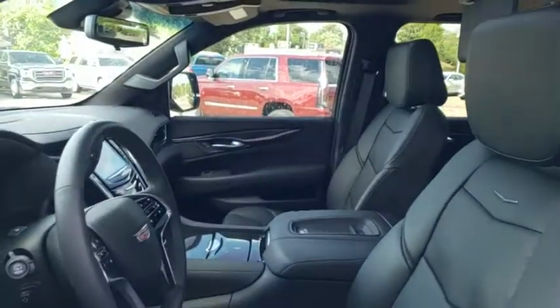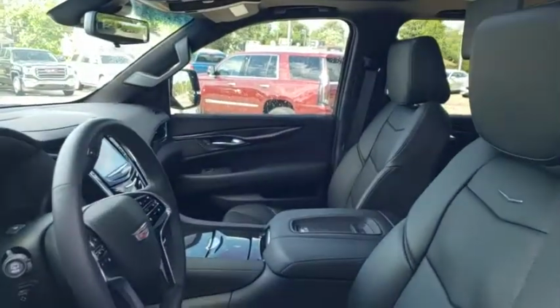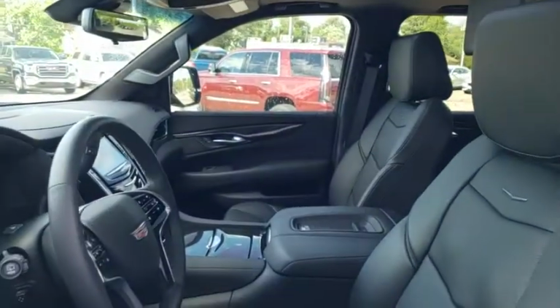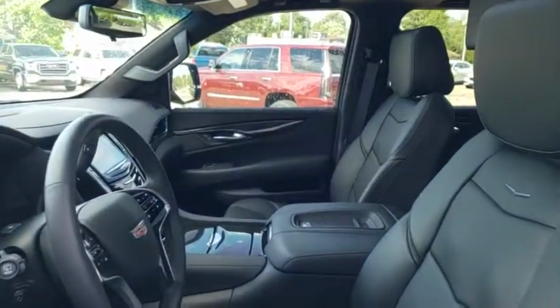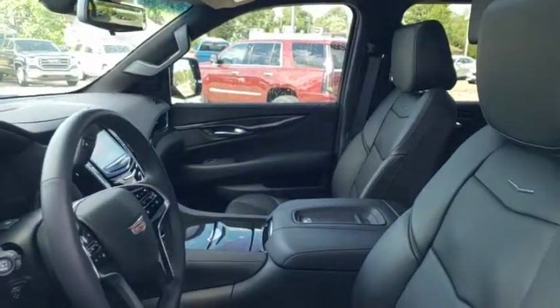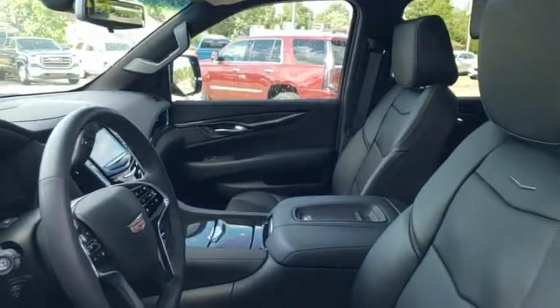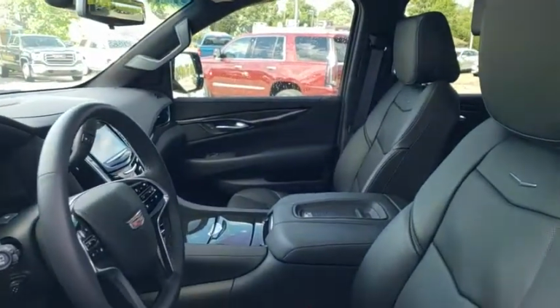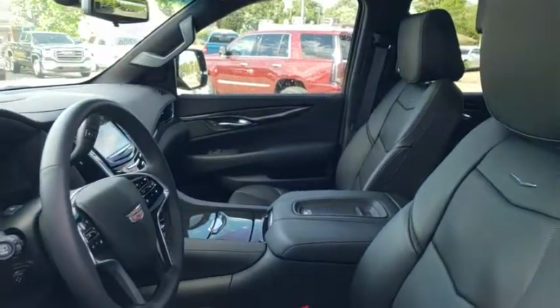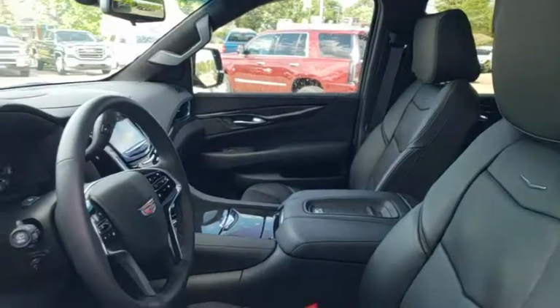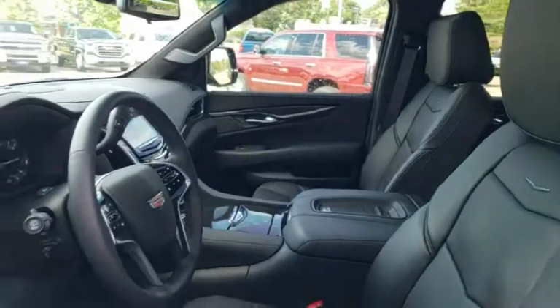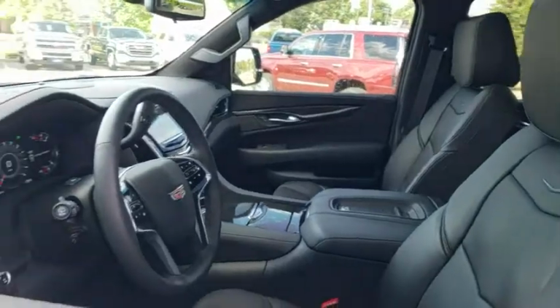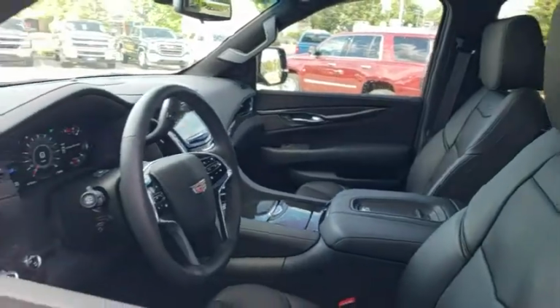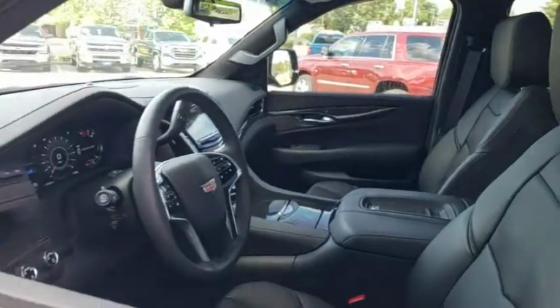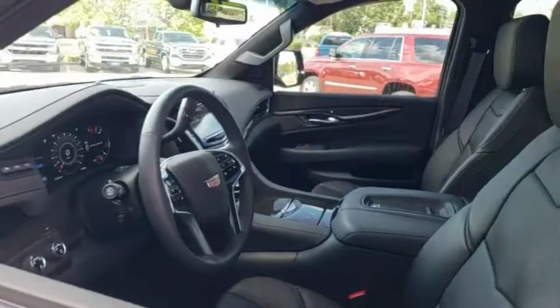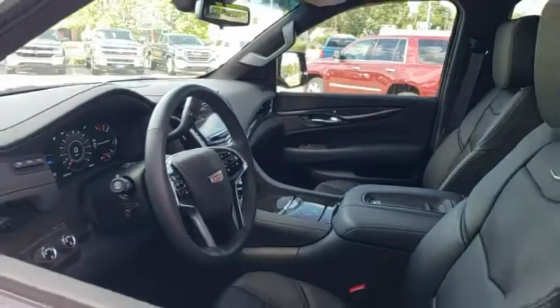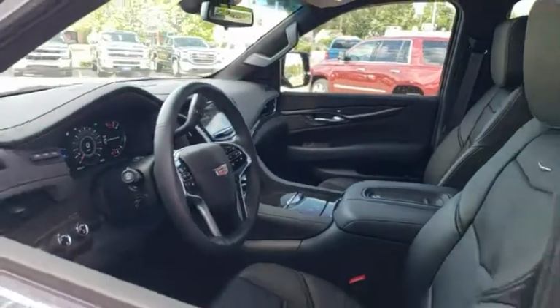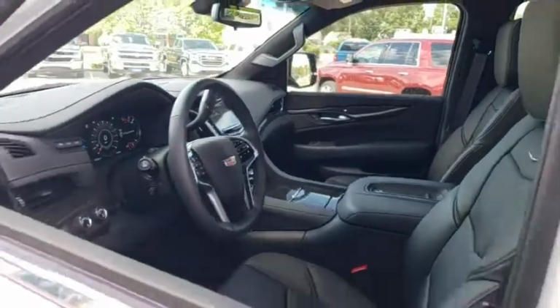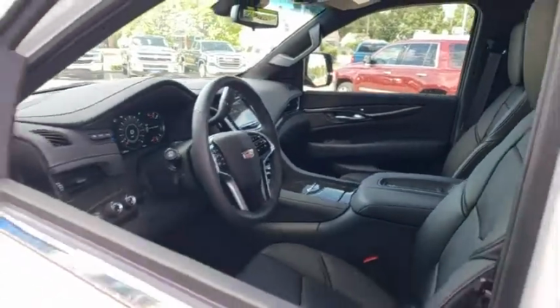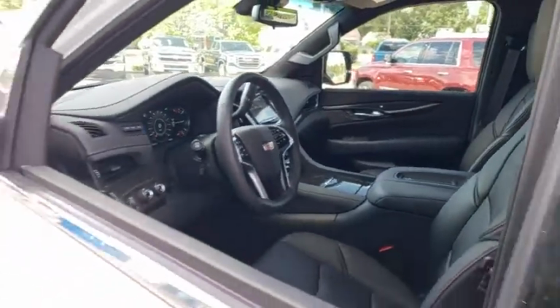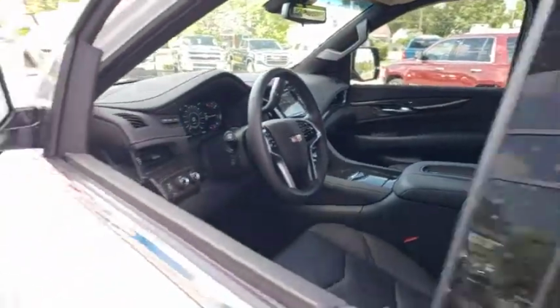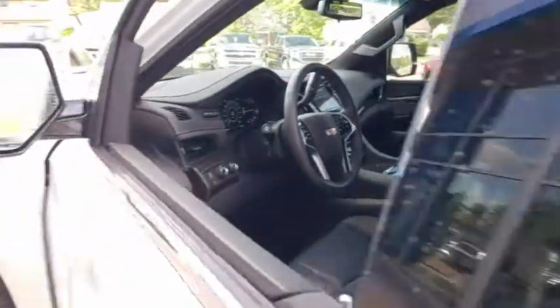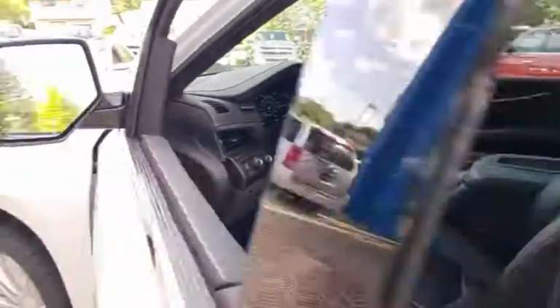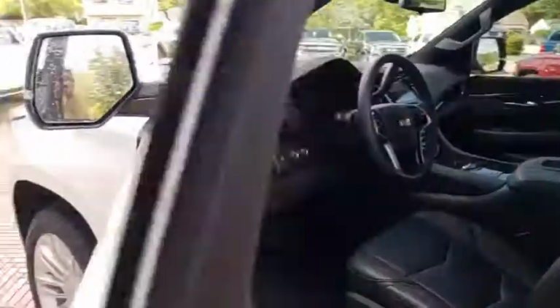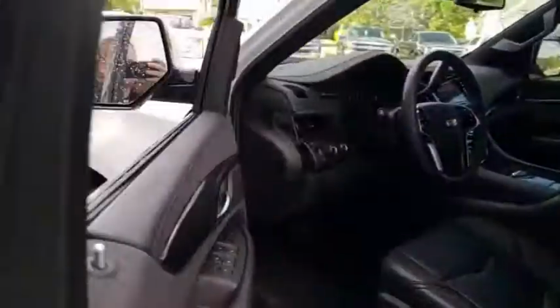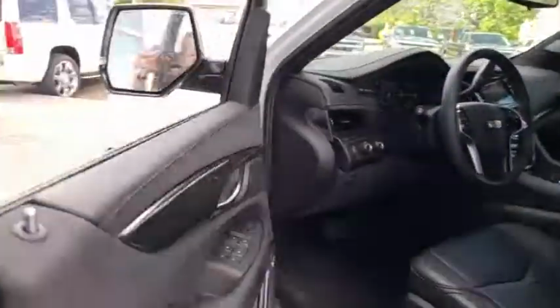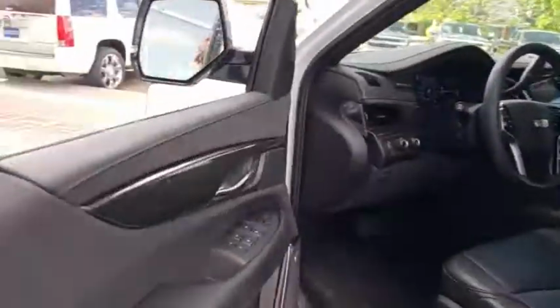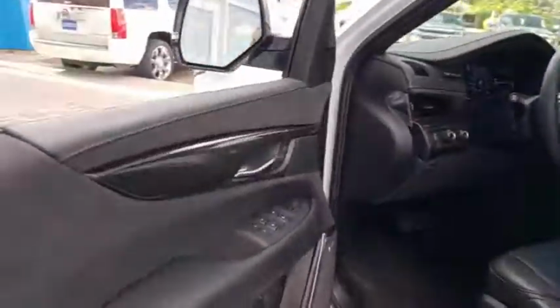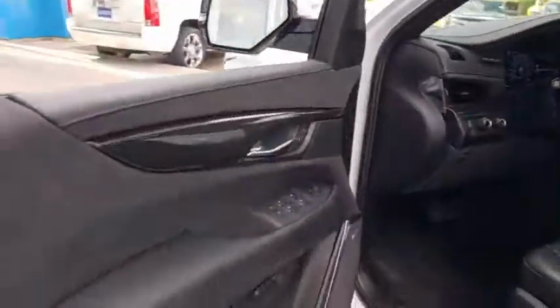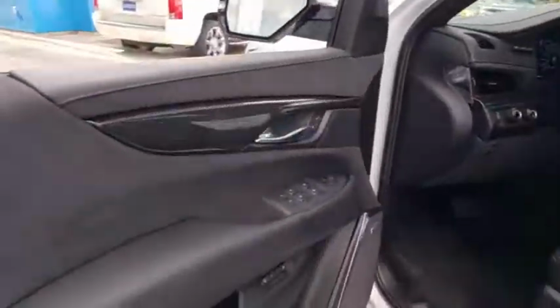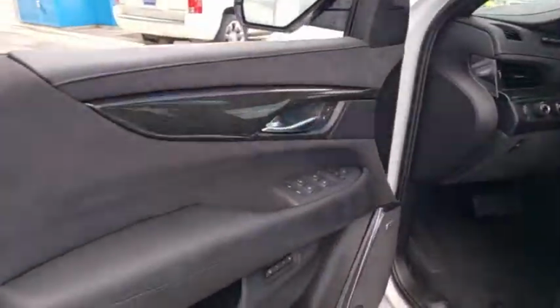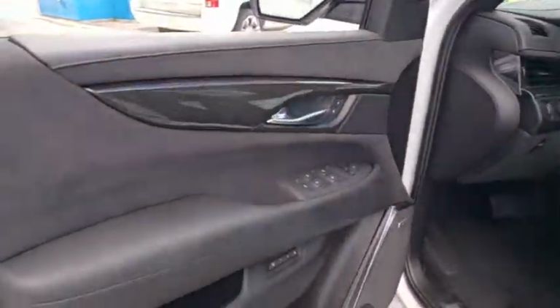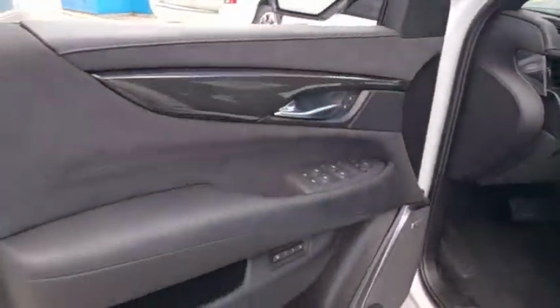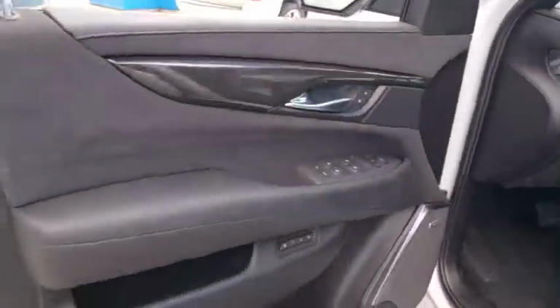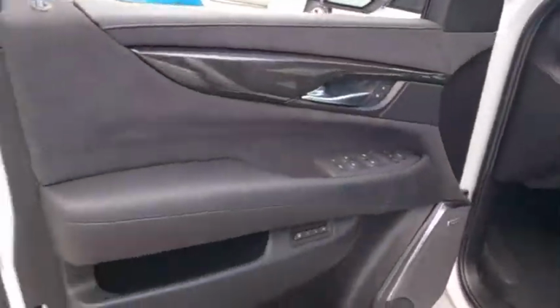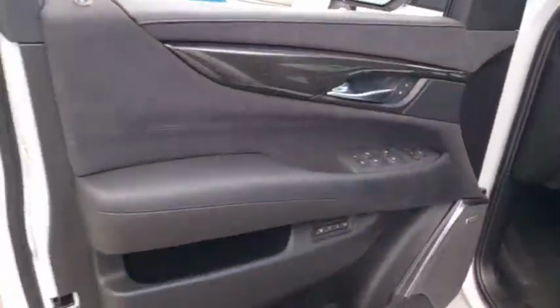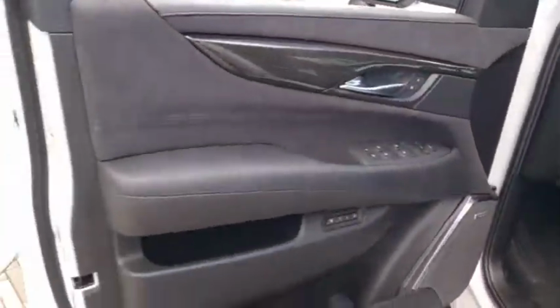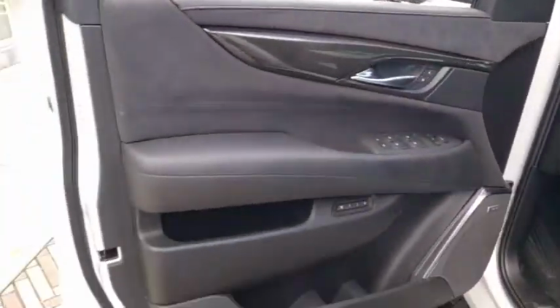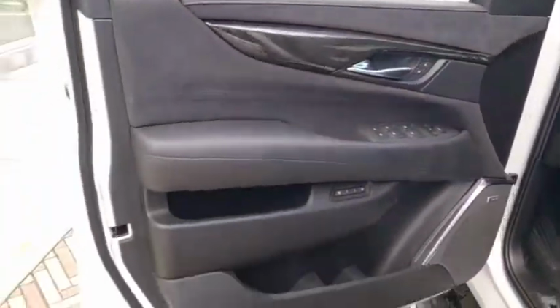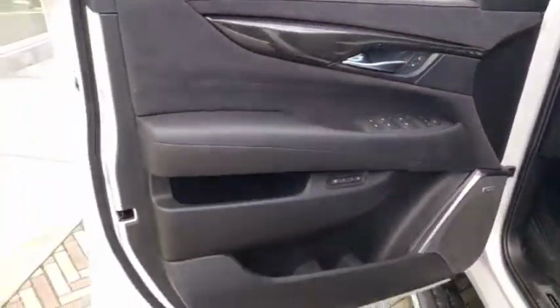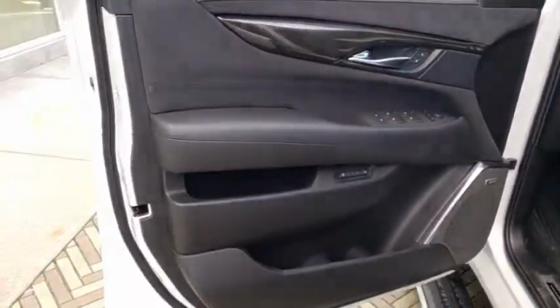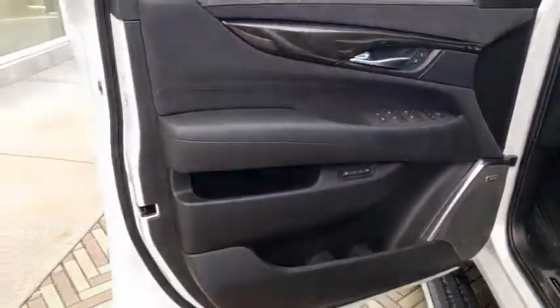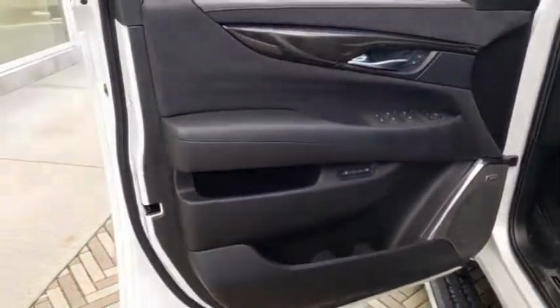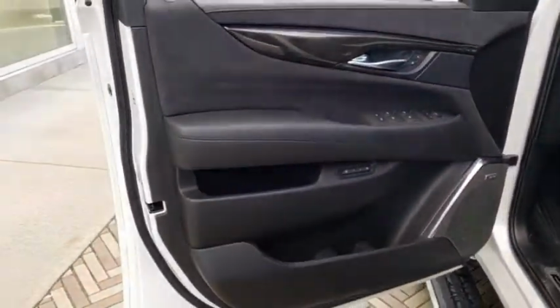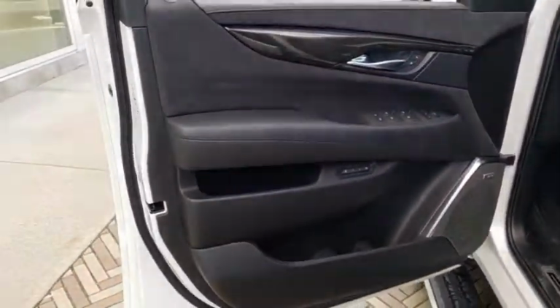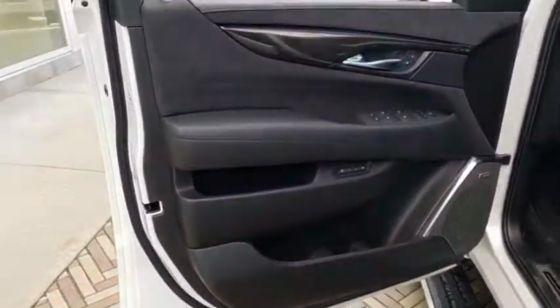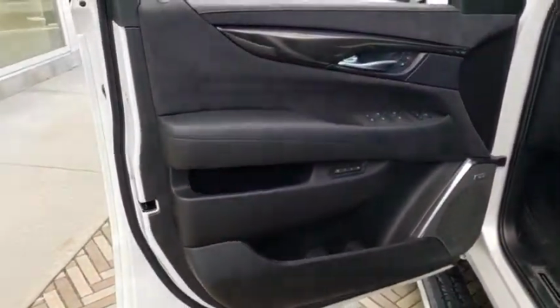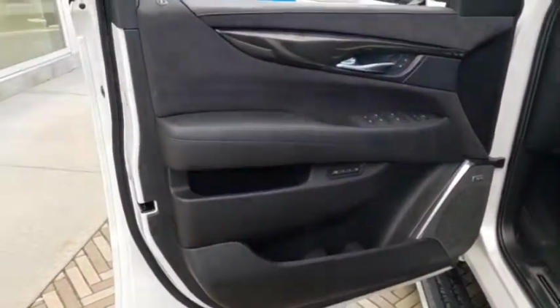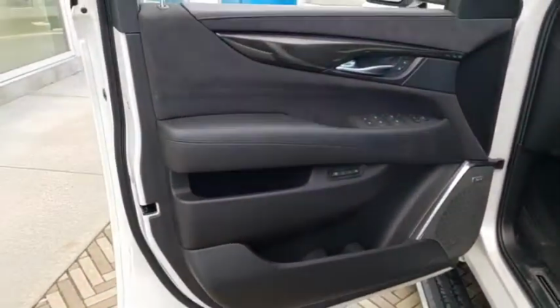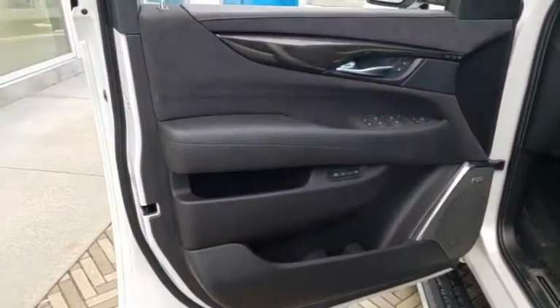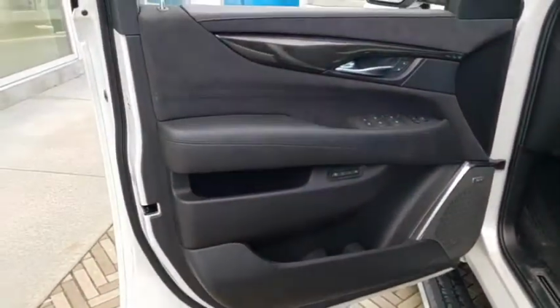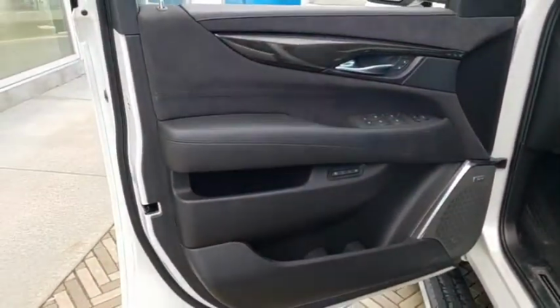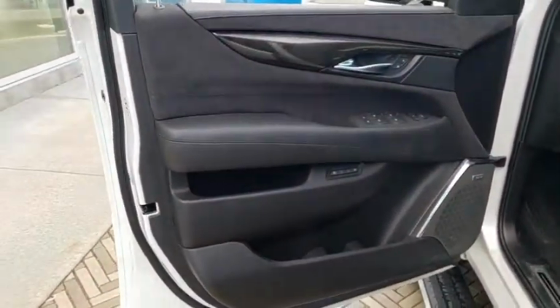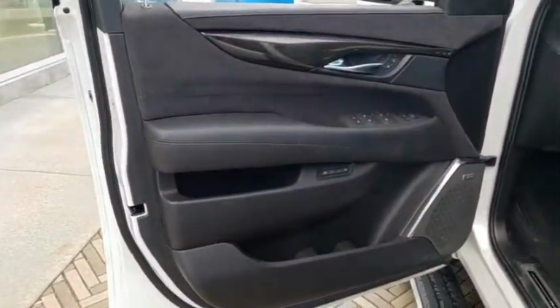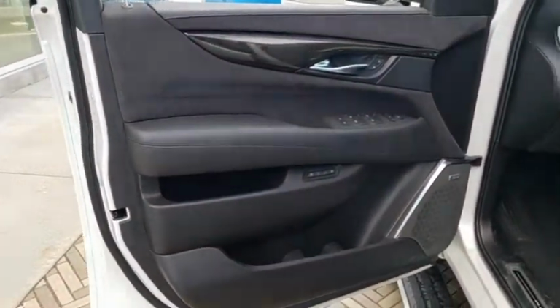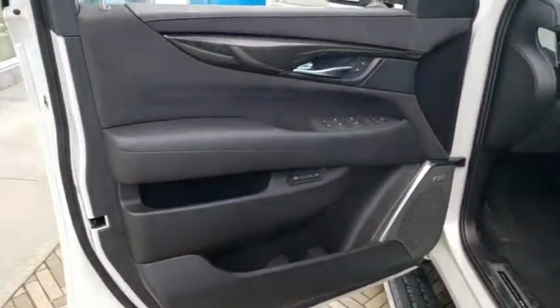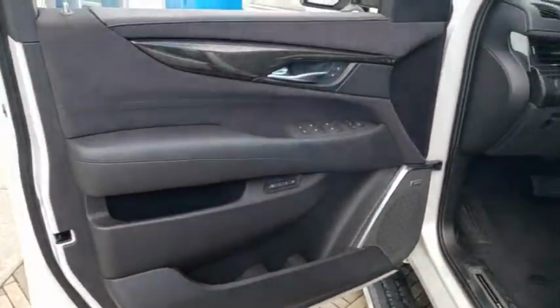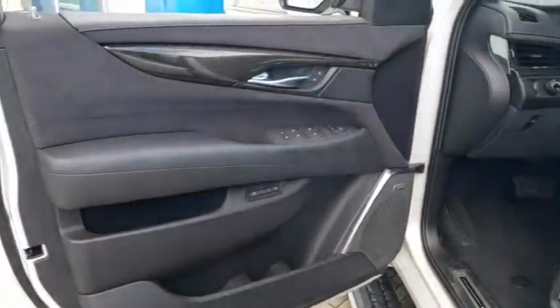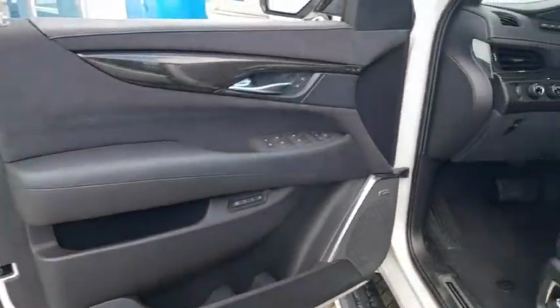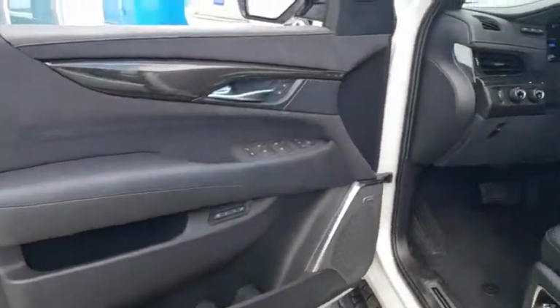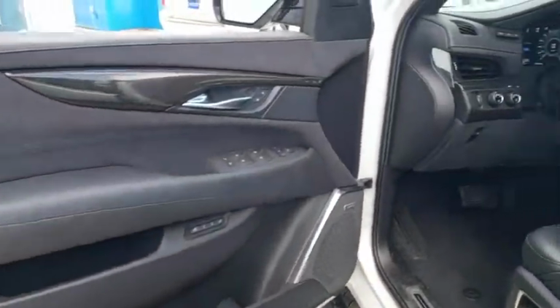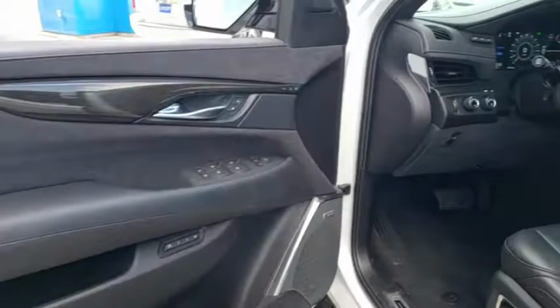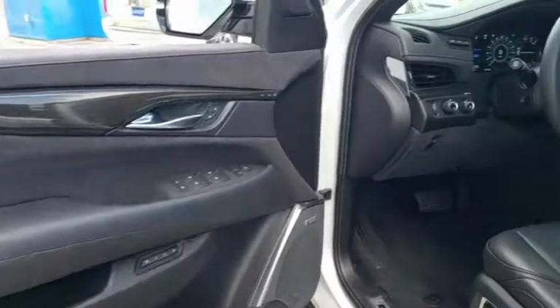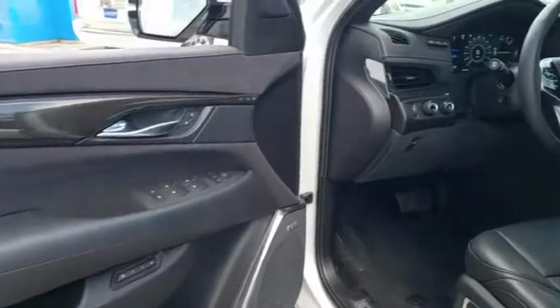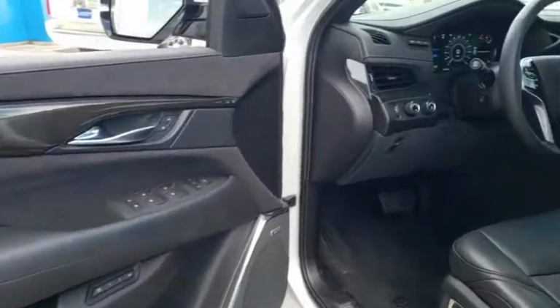This vehicle has less than 6,000 miles. Here are some of this vehicle's great options: power liftgate.